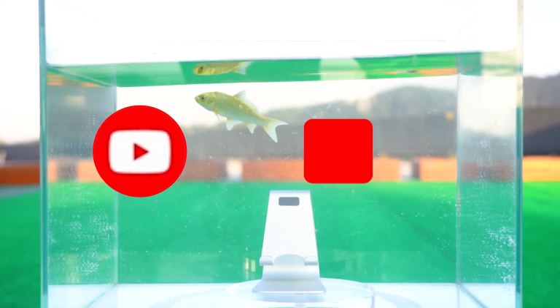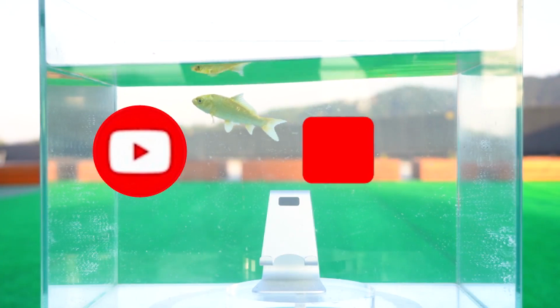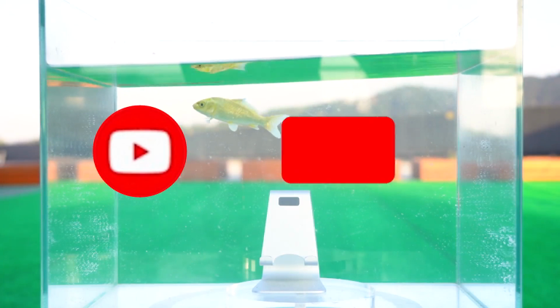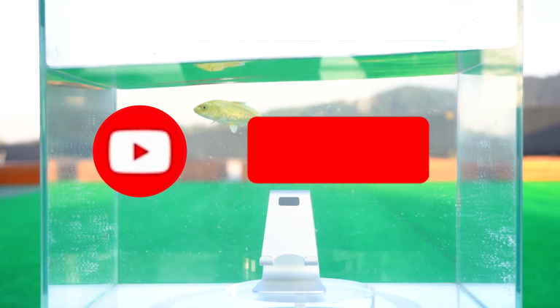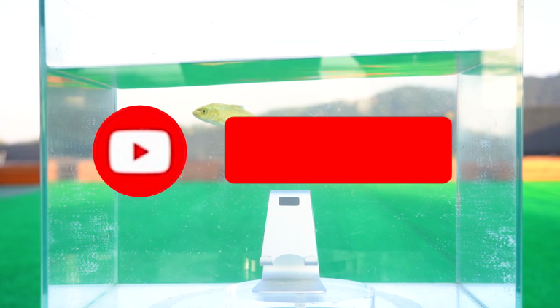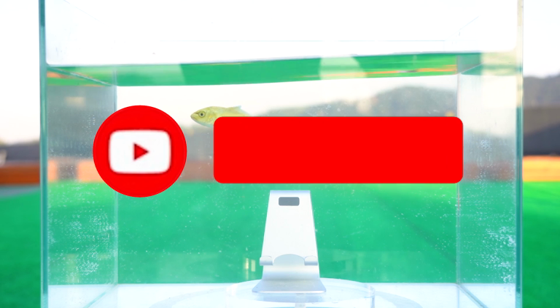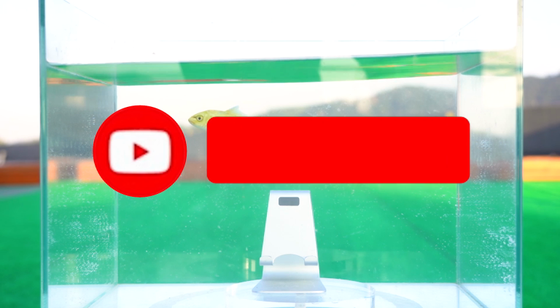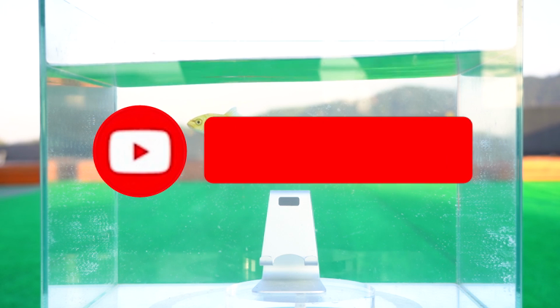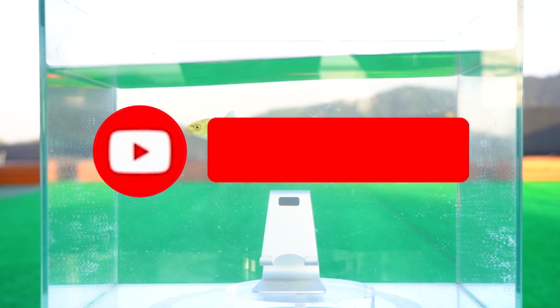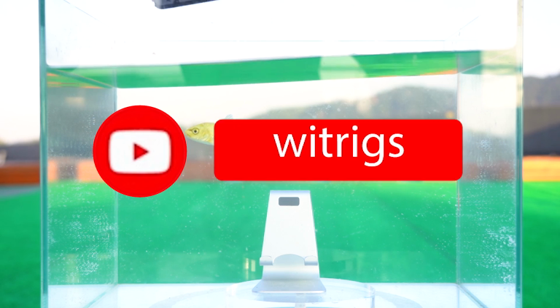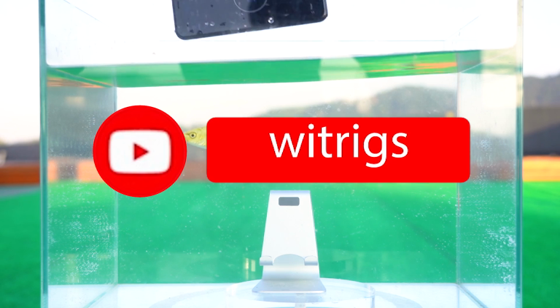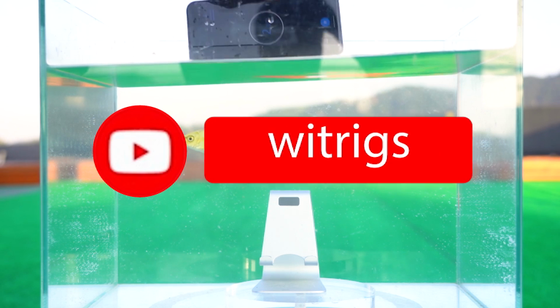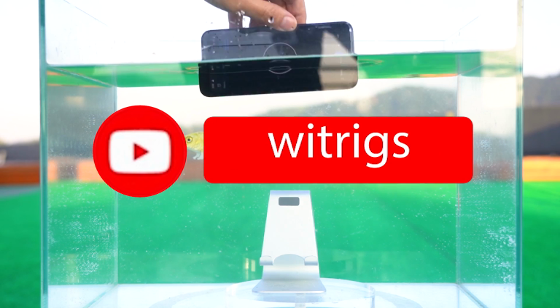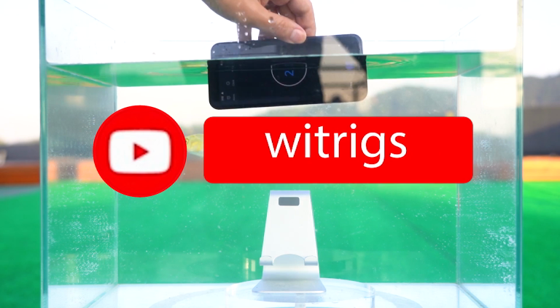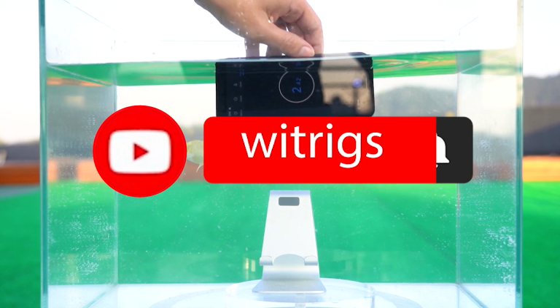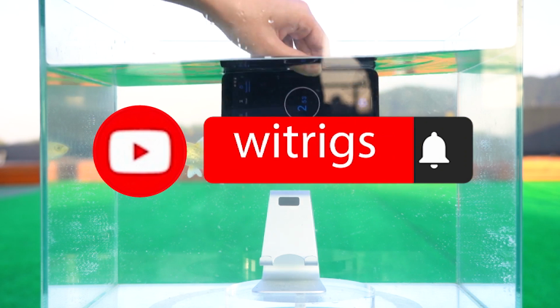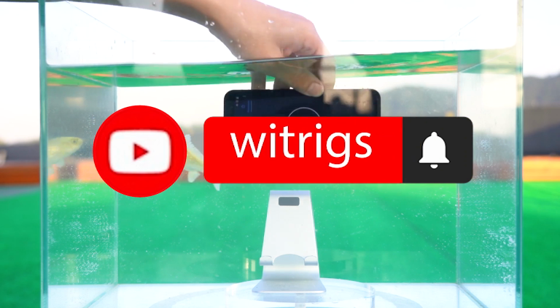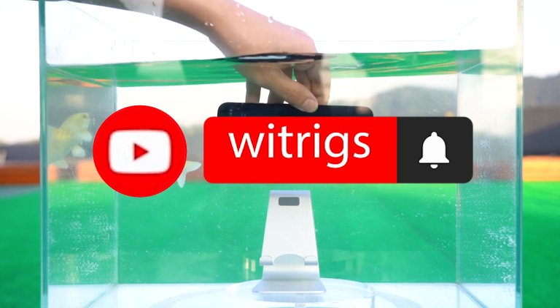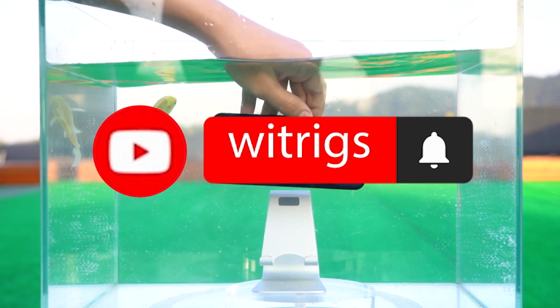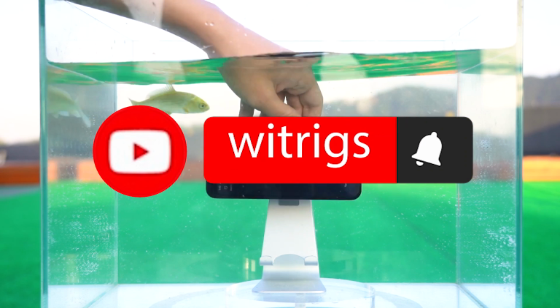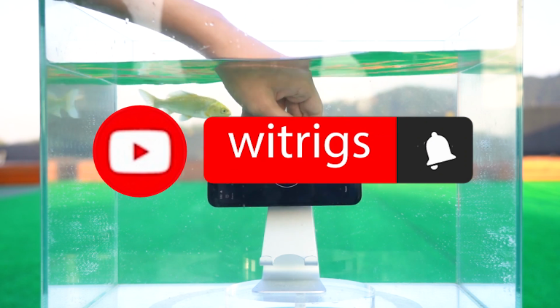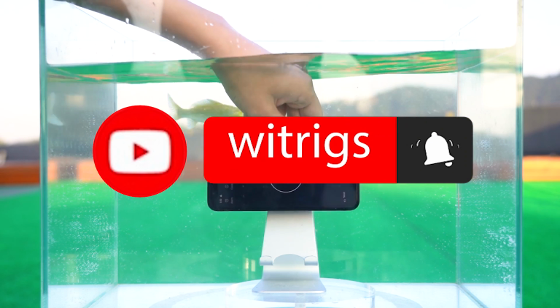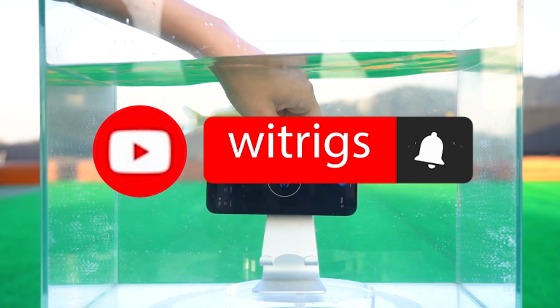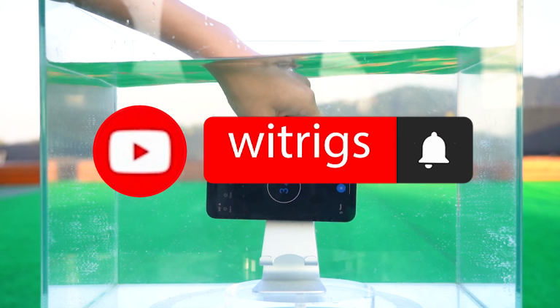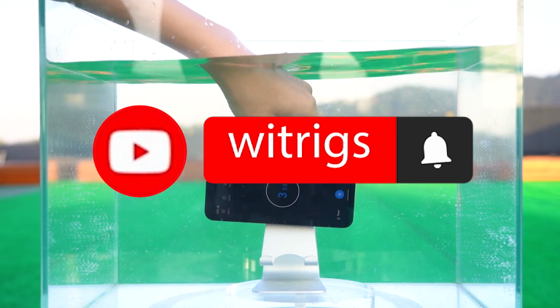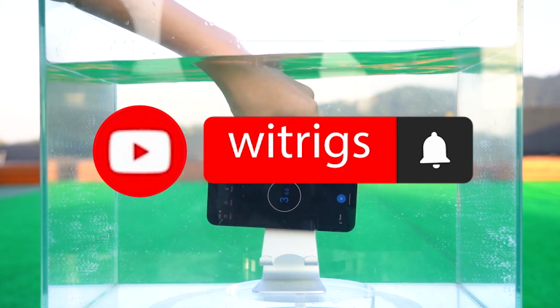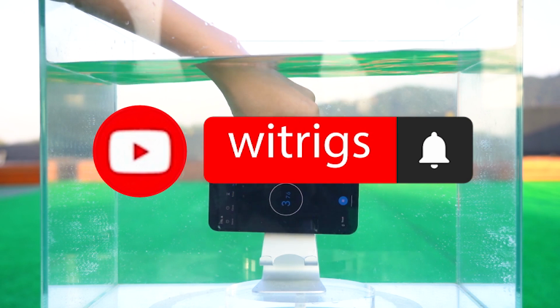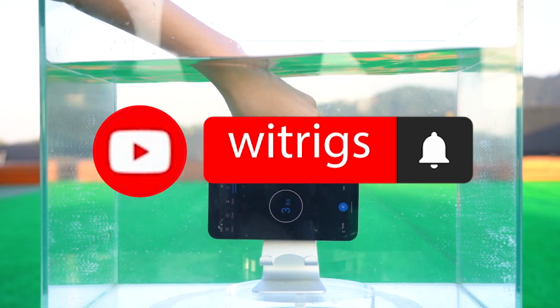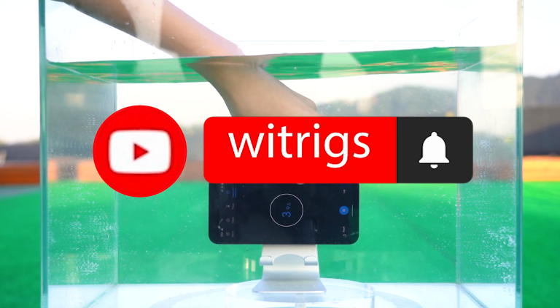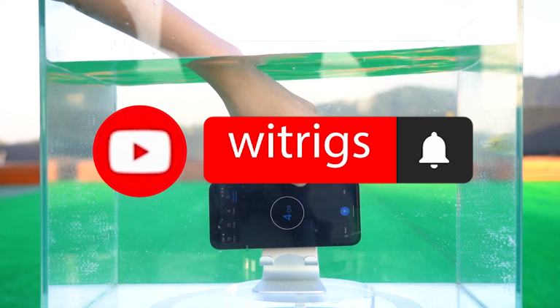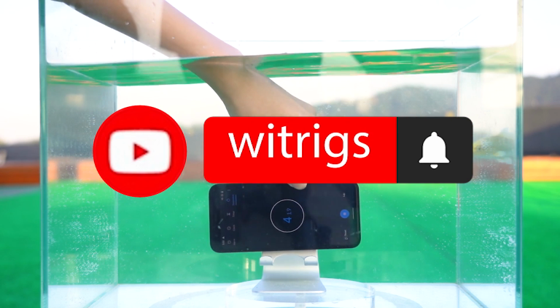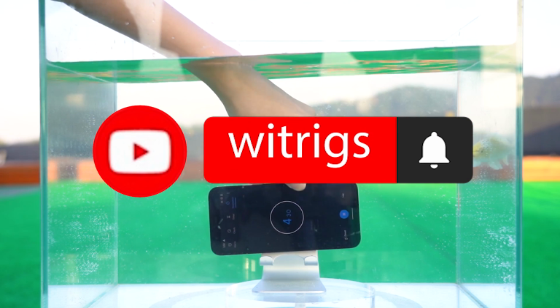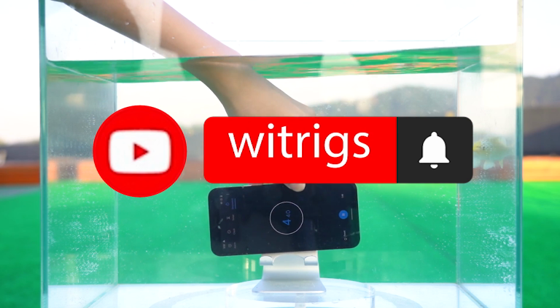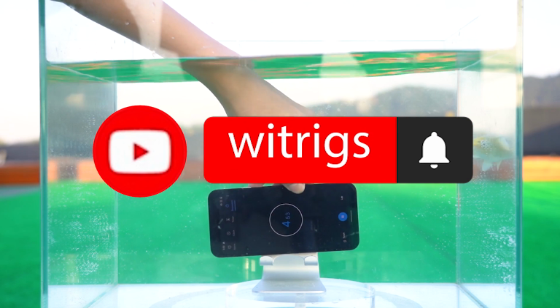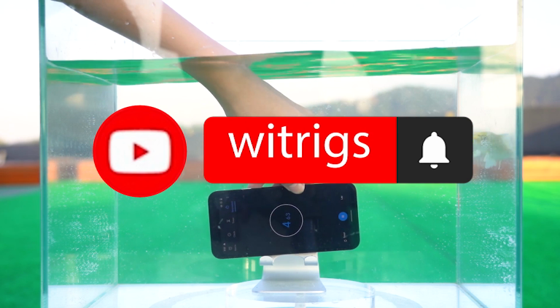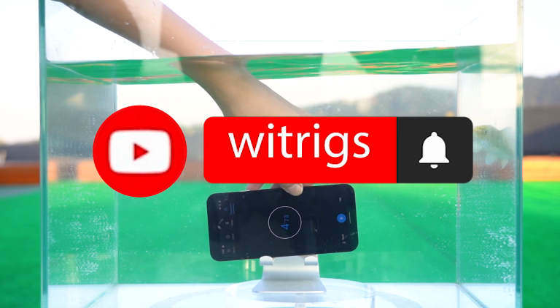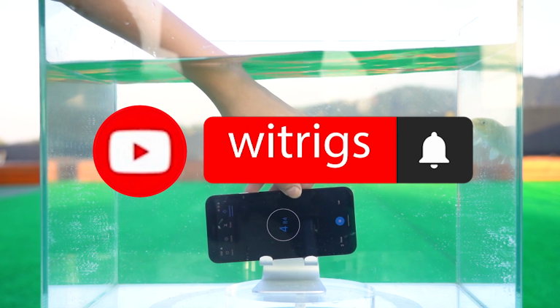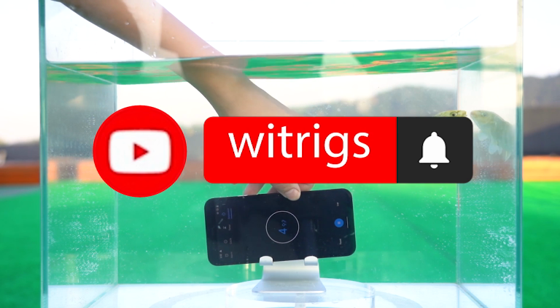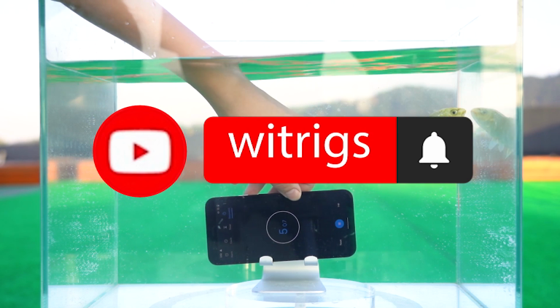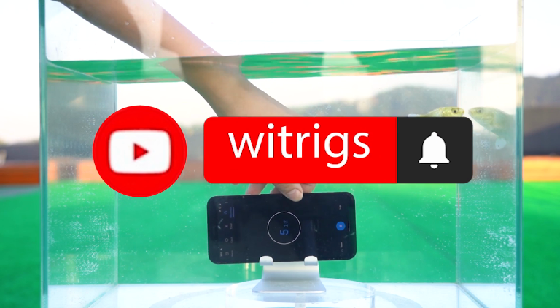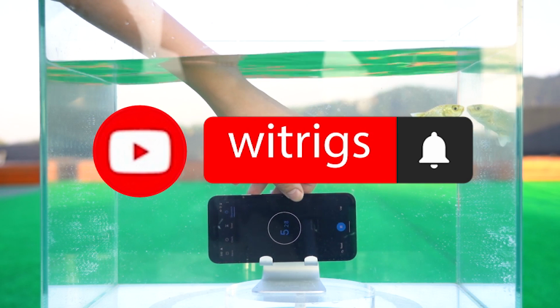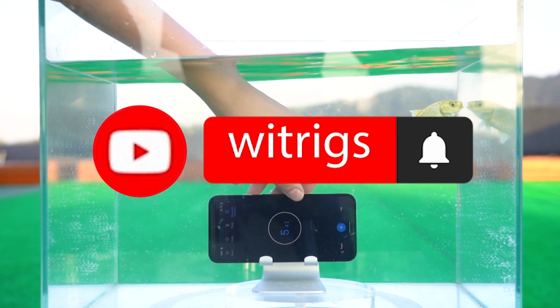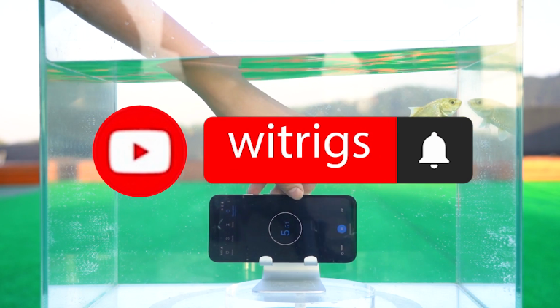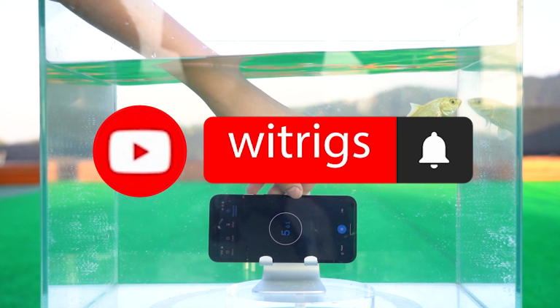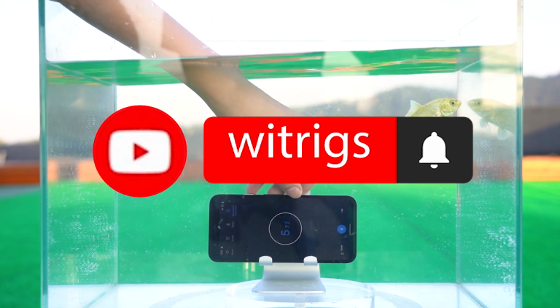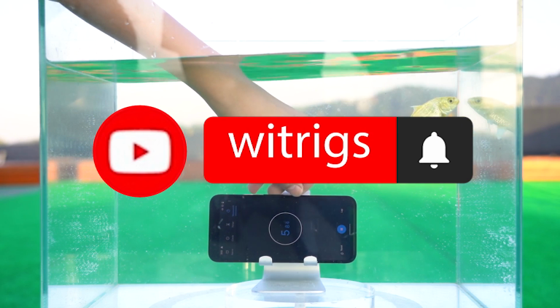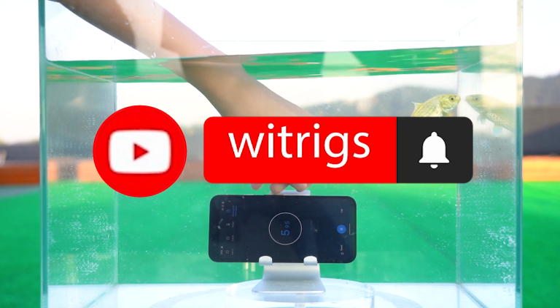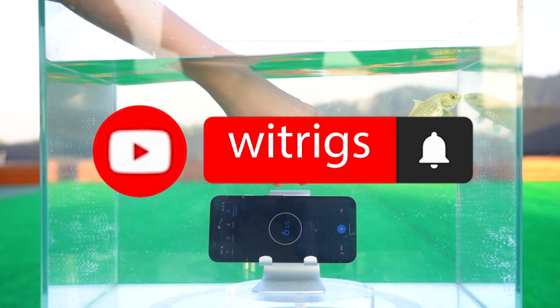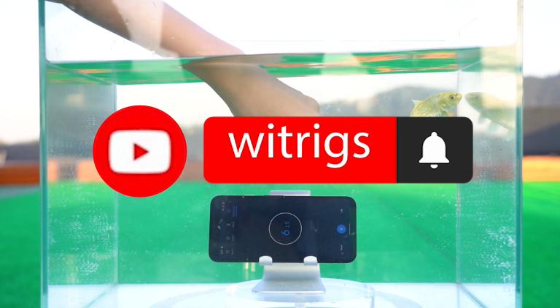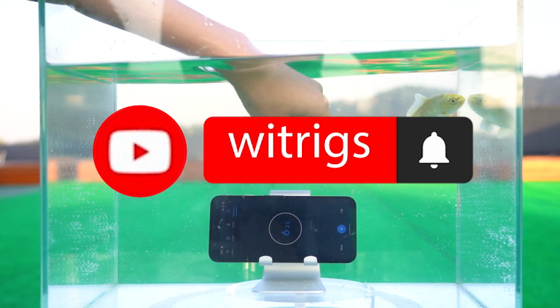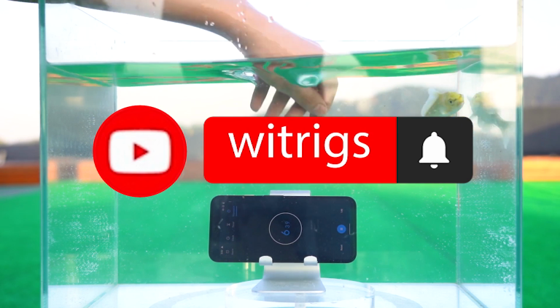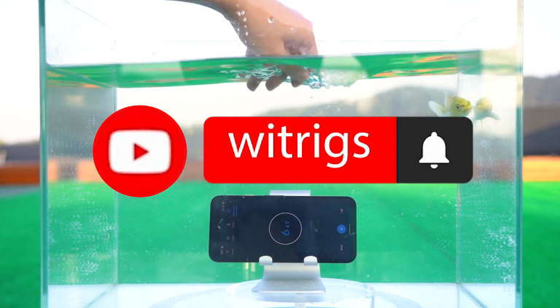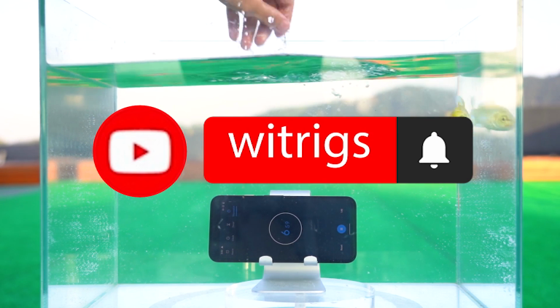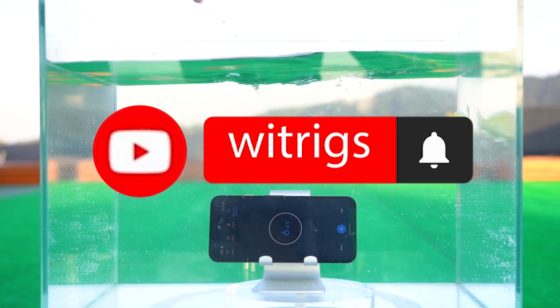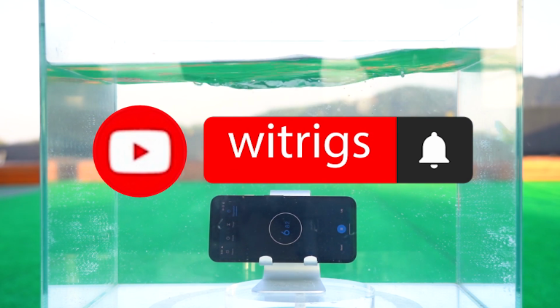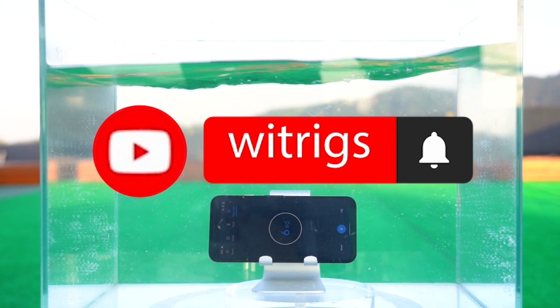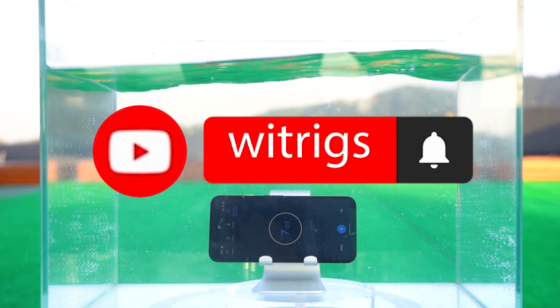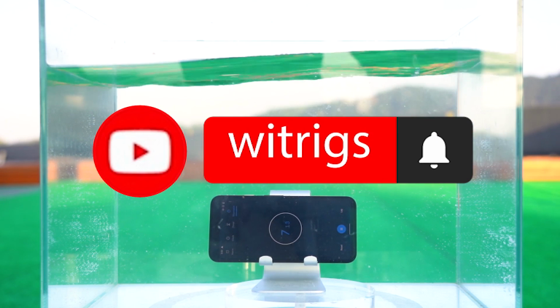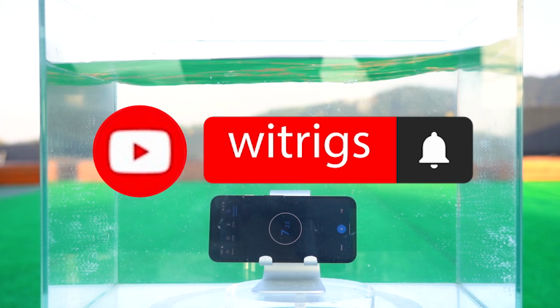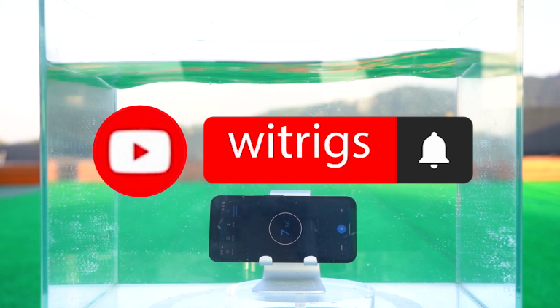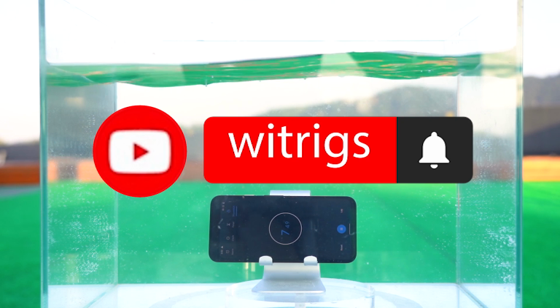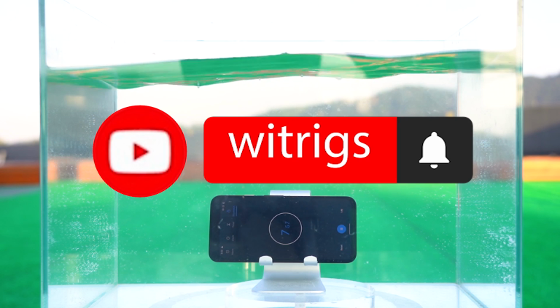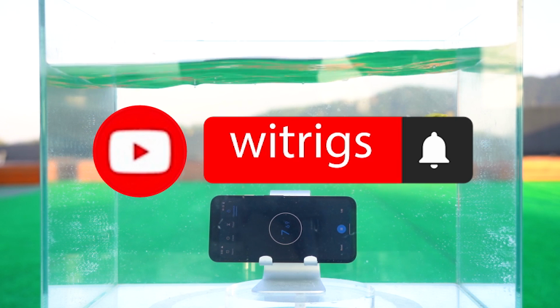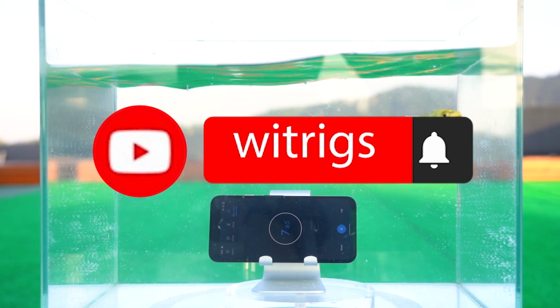Don't forget to subscribe and click the notification bell so you can receive our information as soon as it's published.